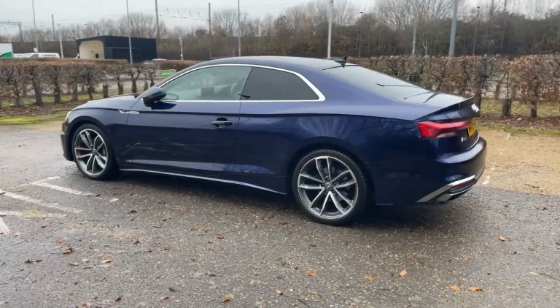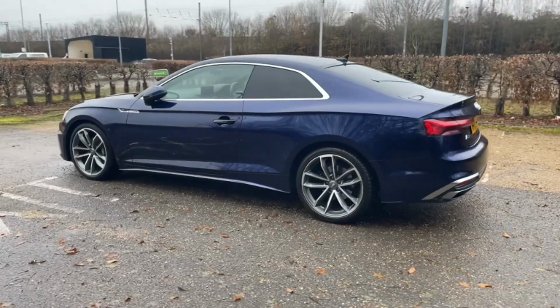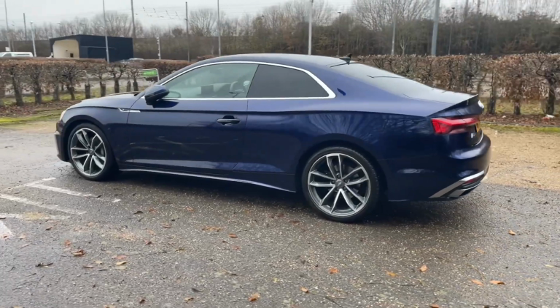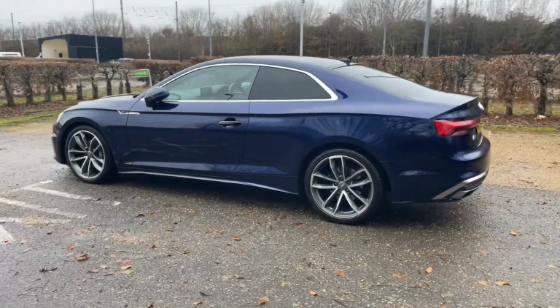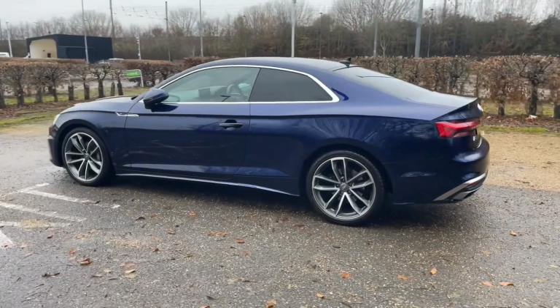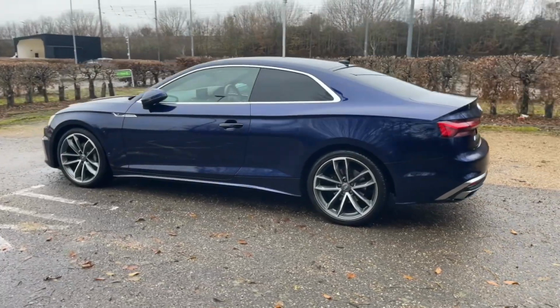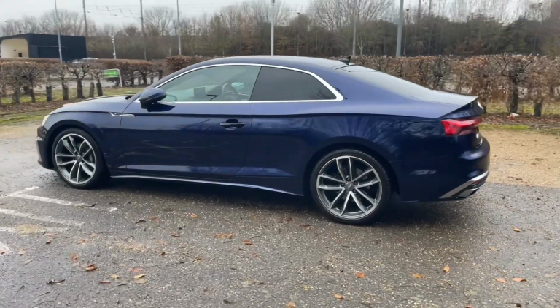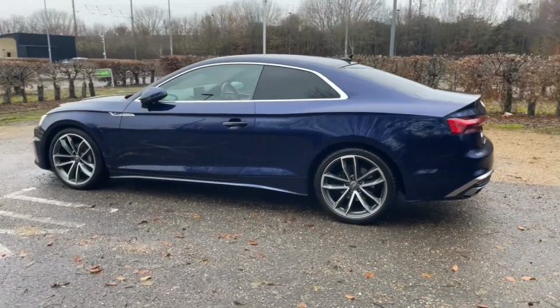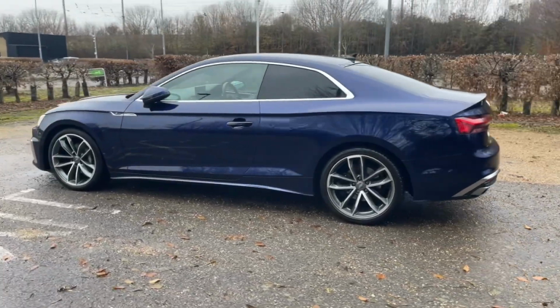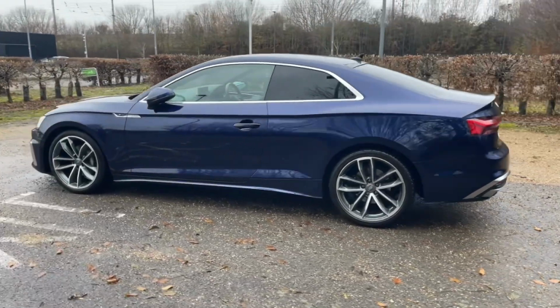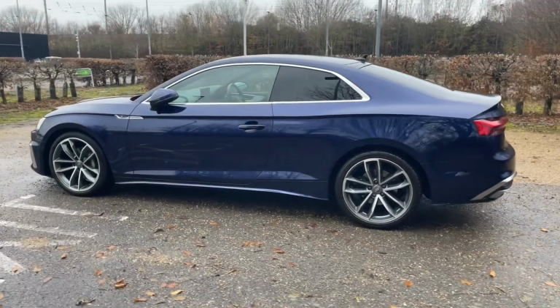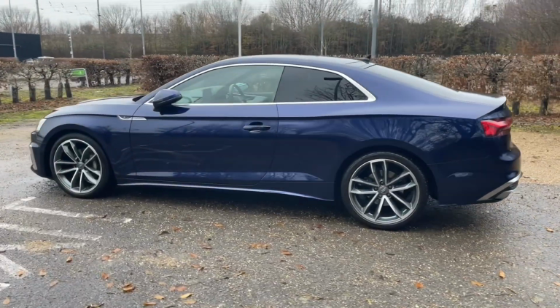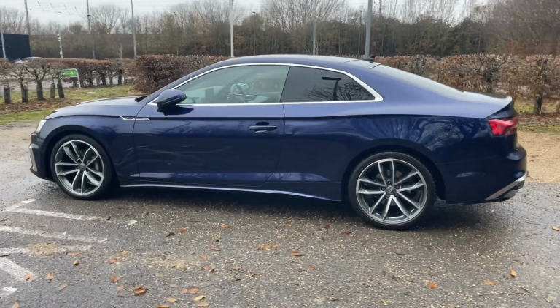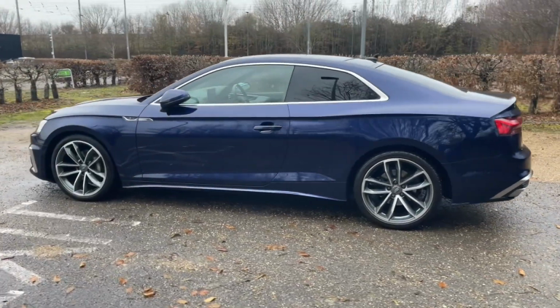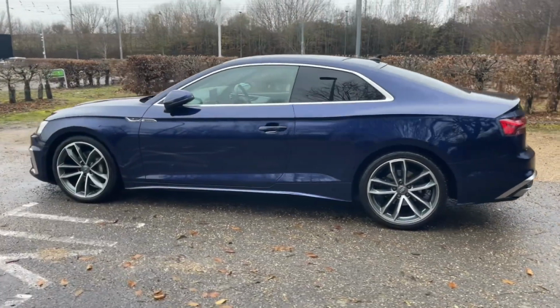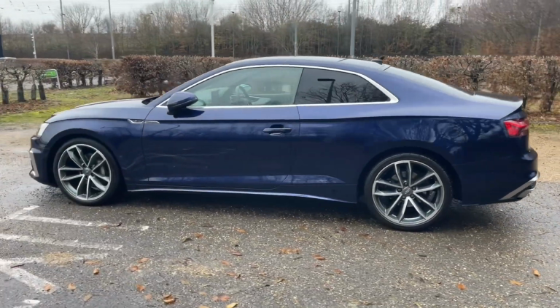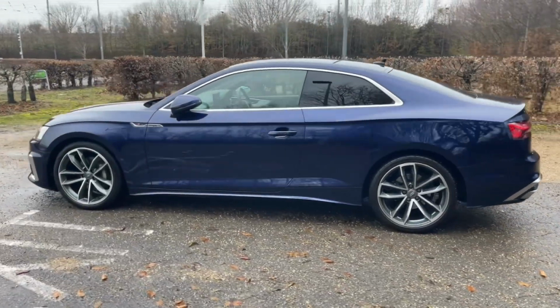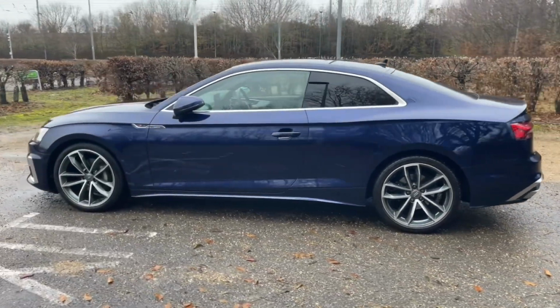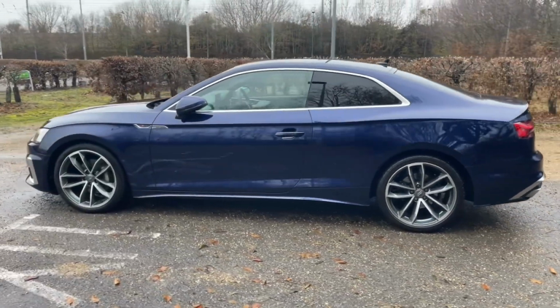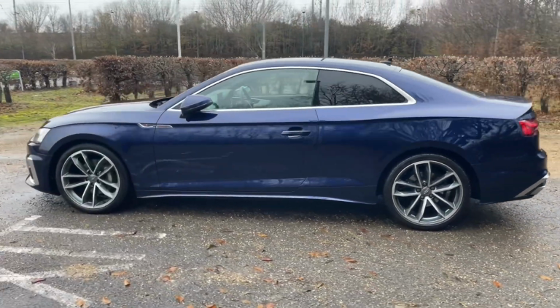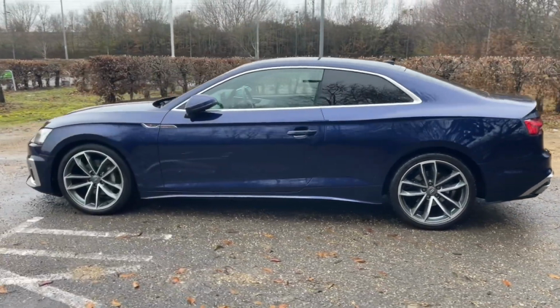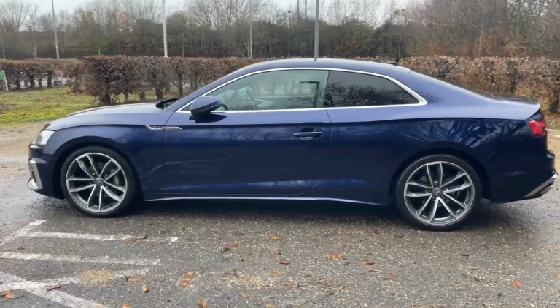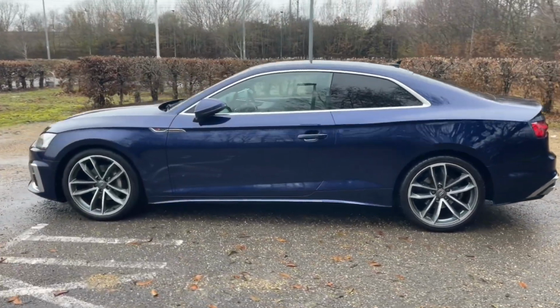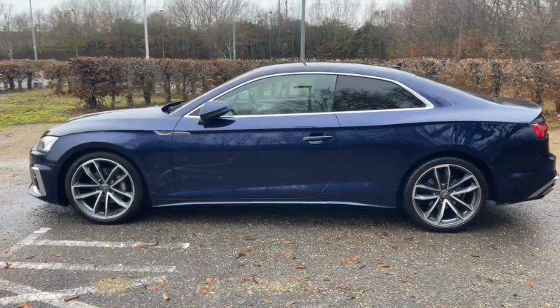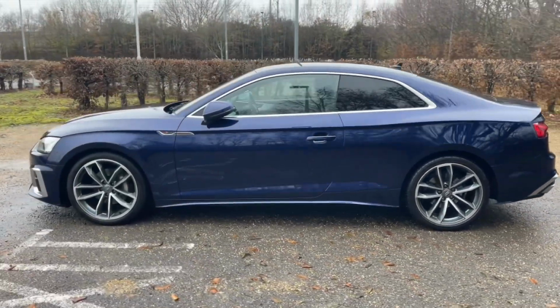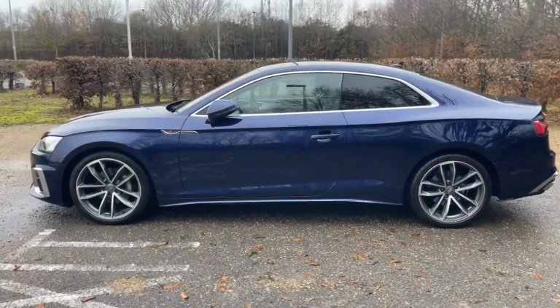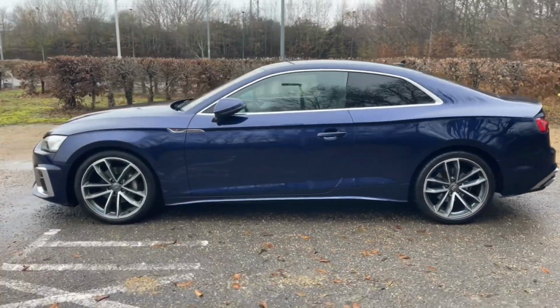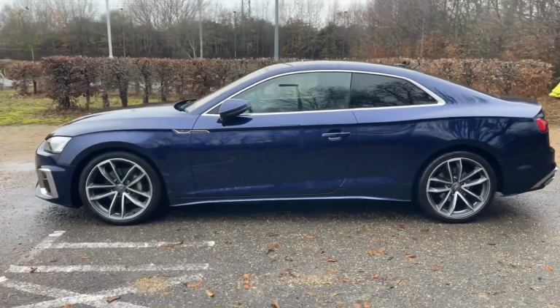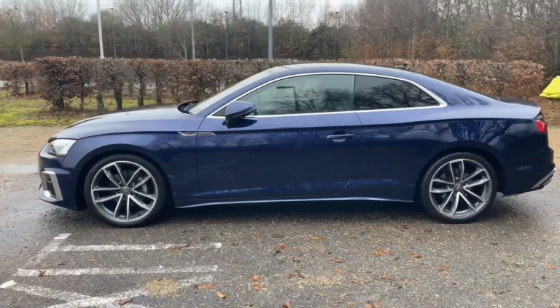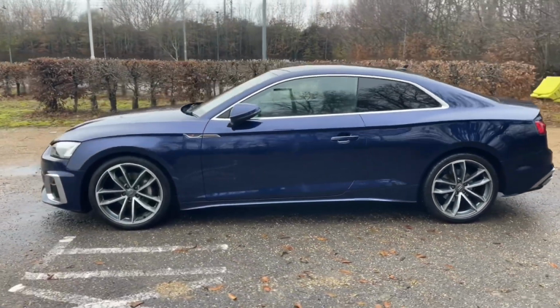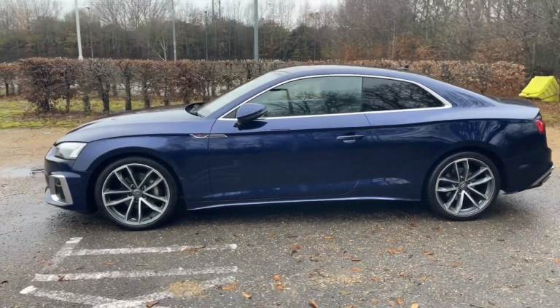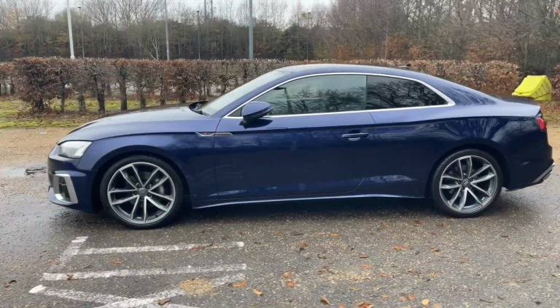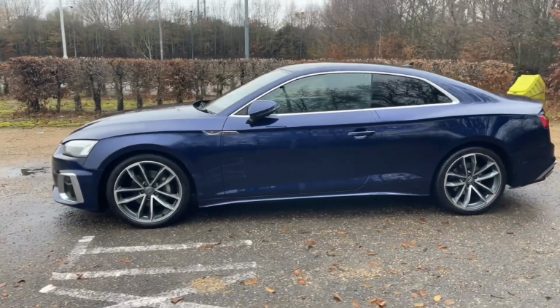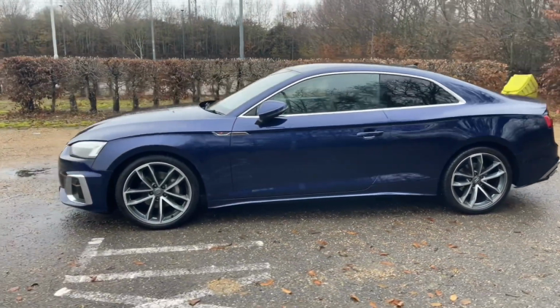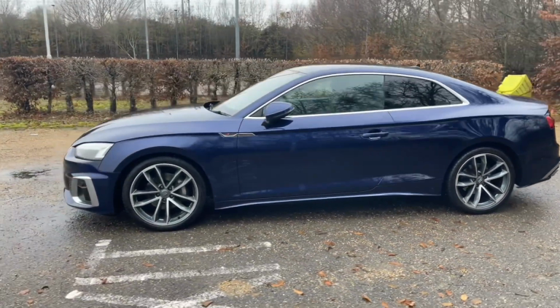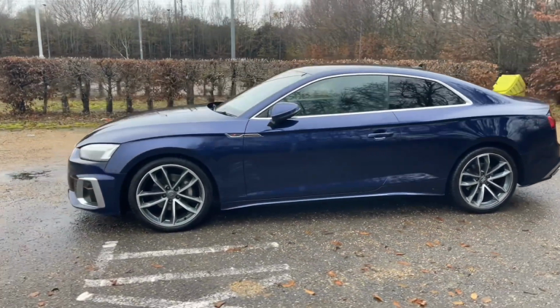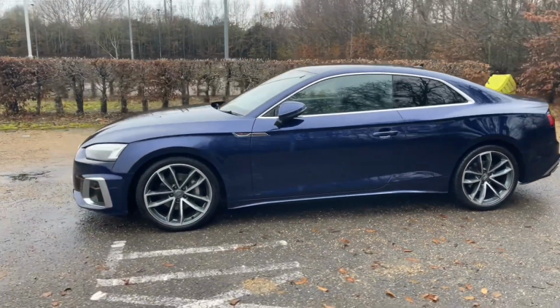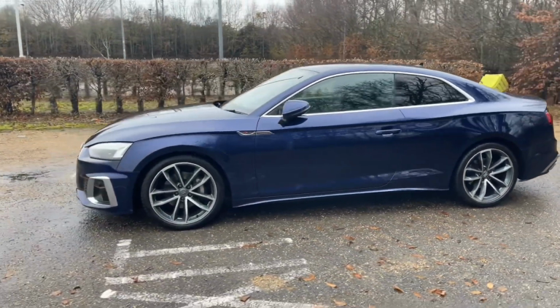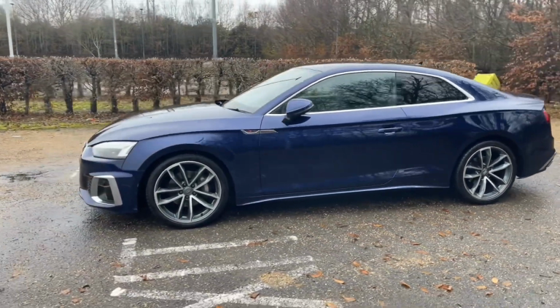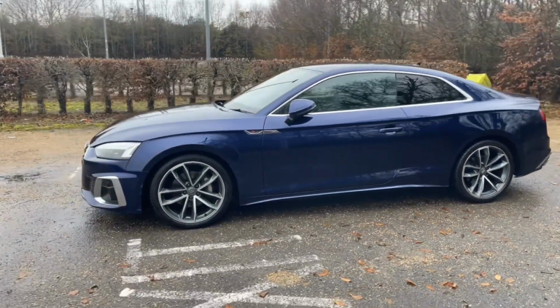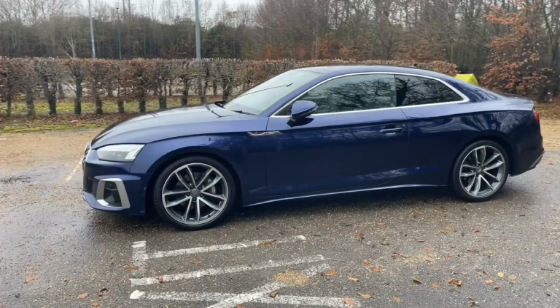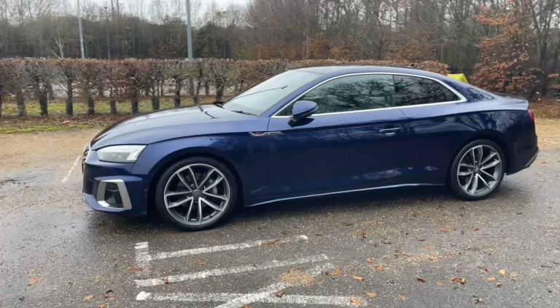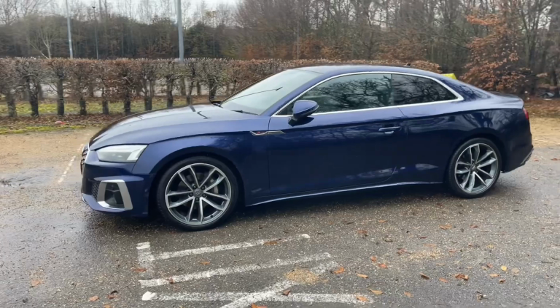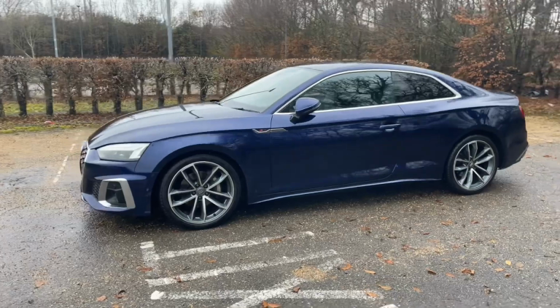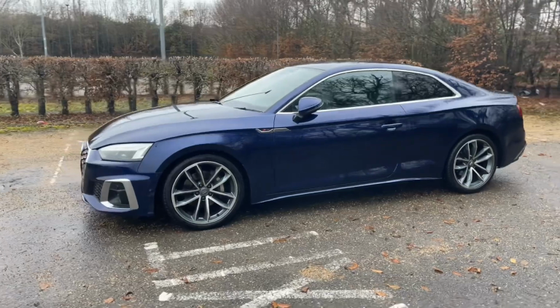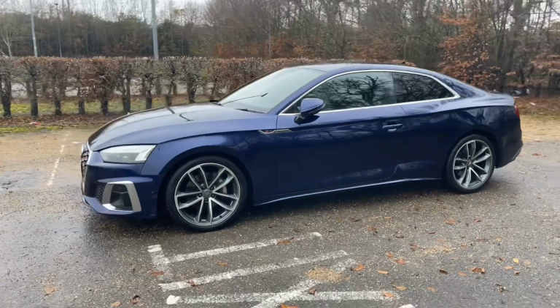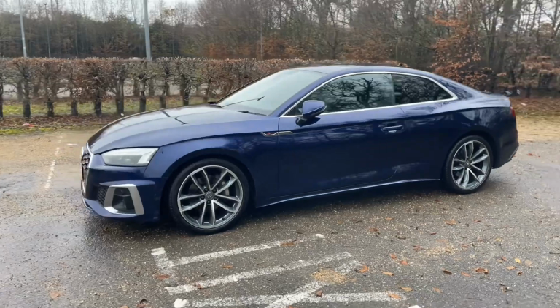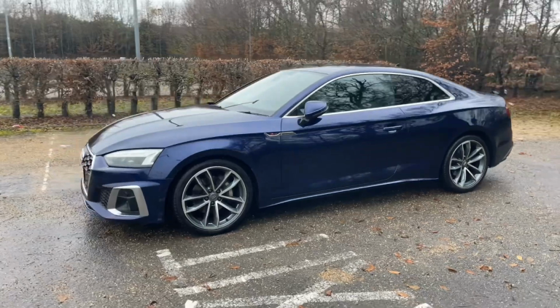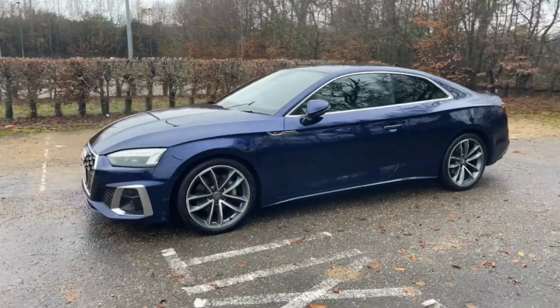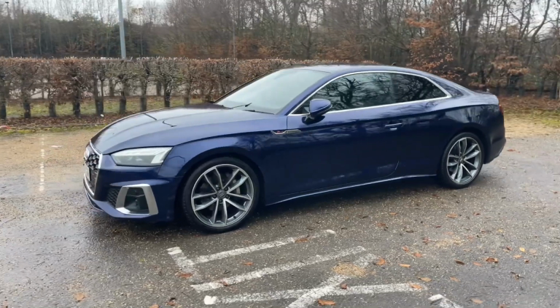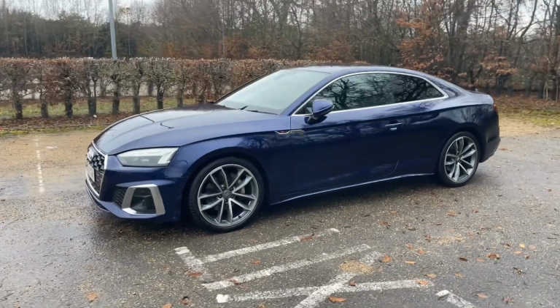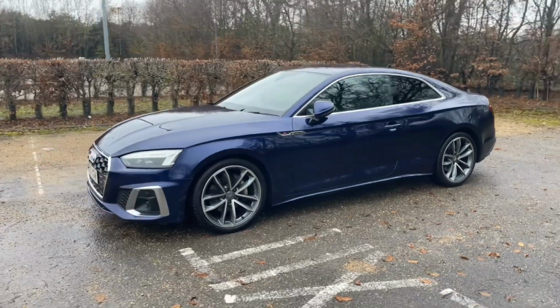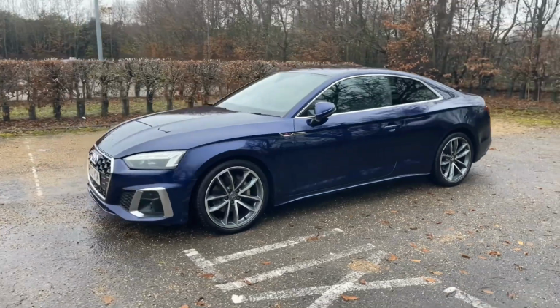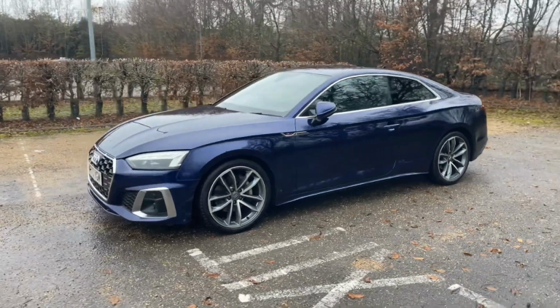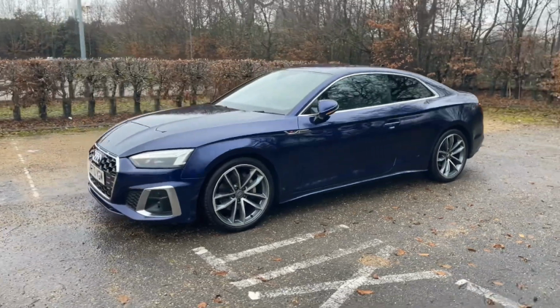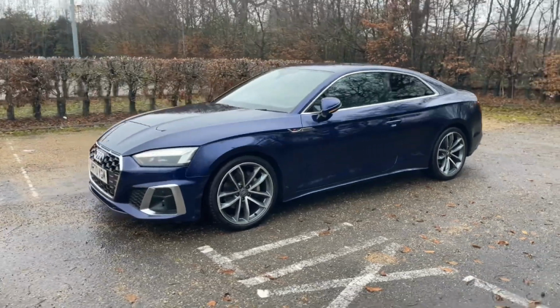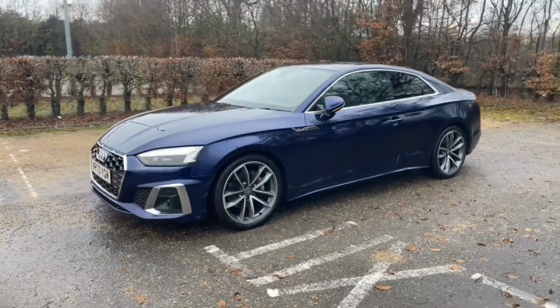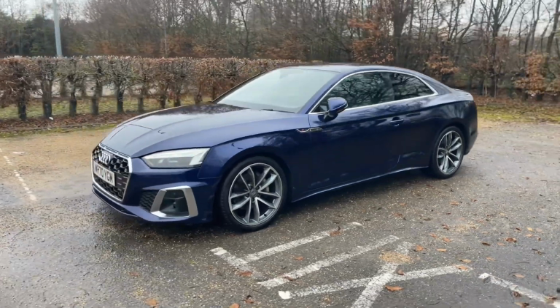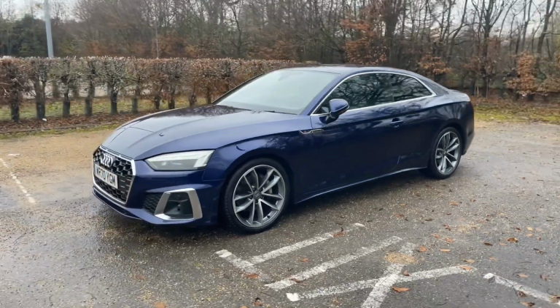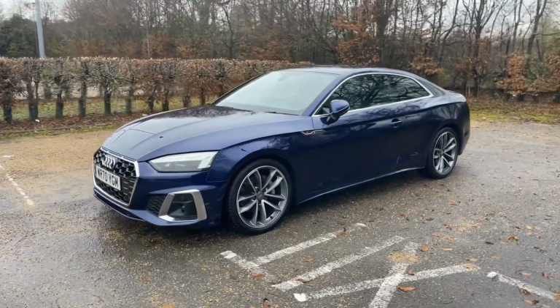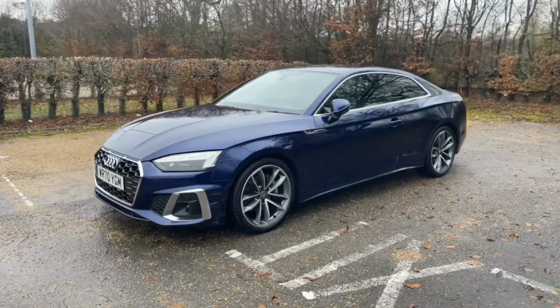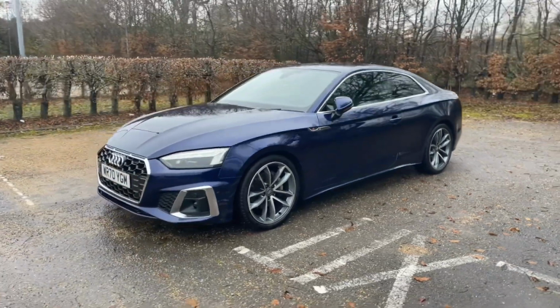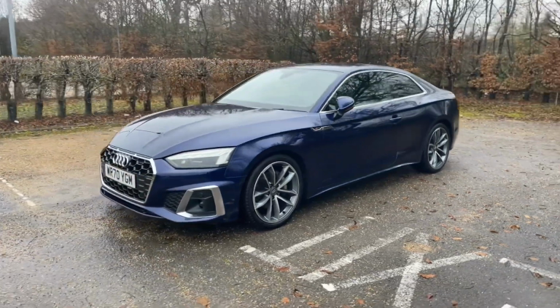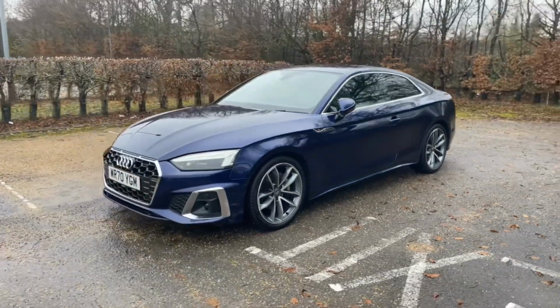It's paired with the 19 inch five spoke carver design alloy wheels to give the car a very classy, impressive, eye-catching look on the road.